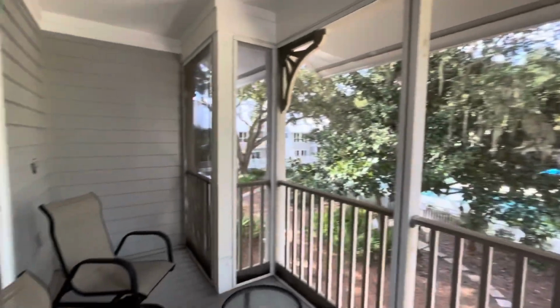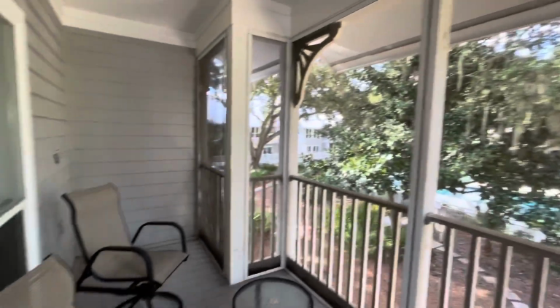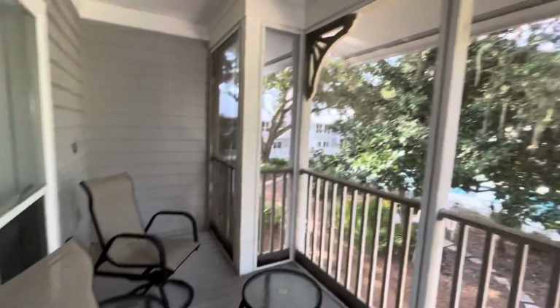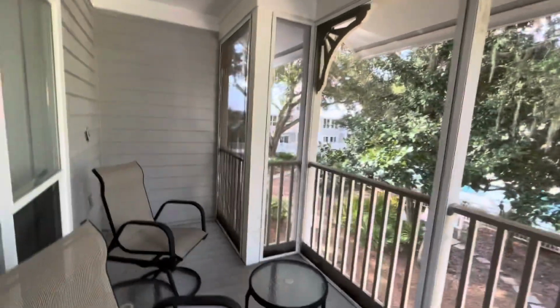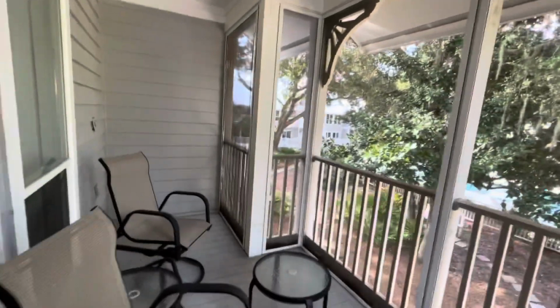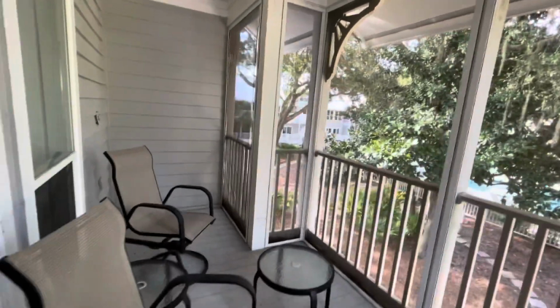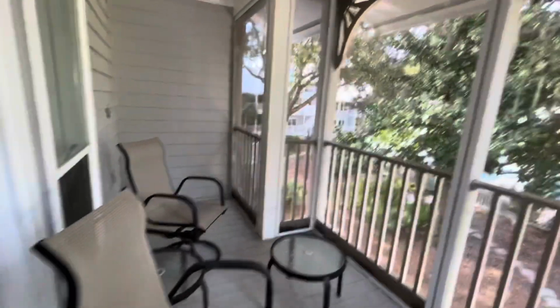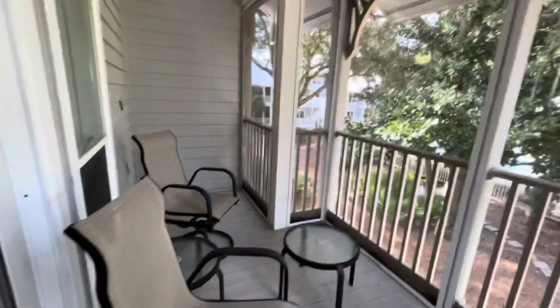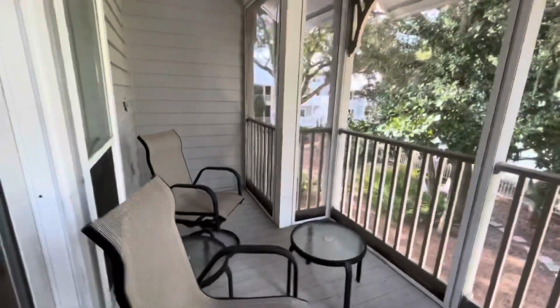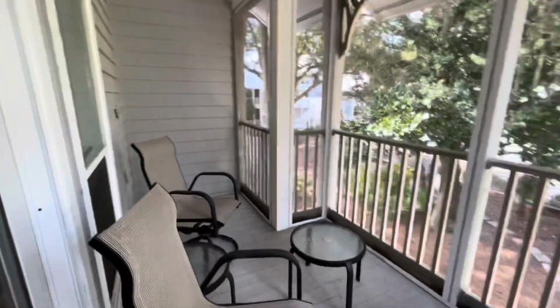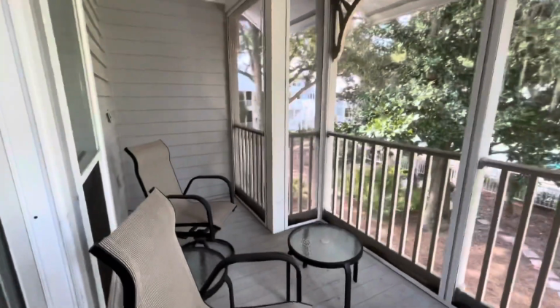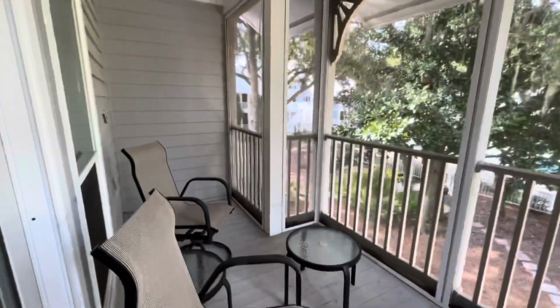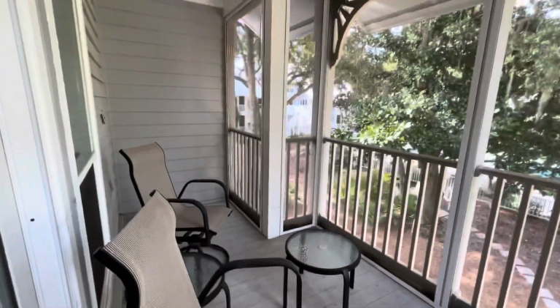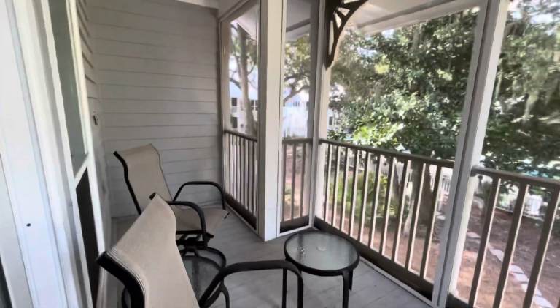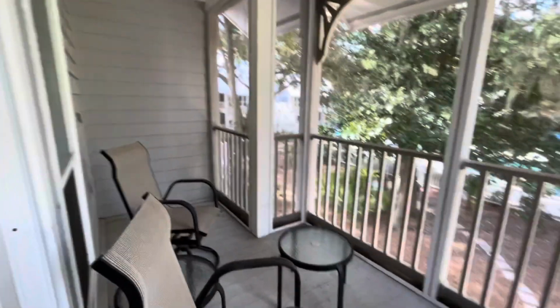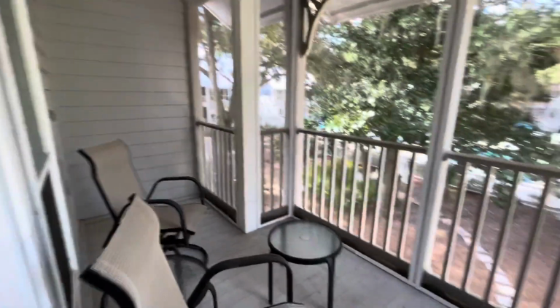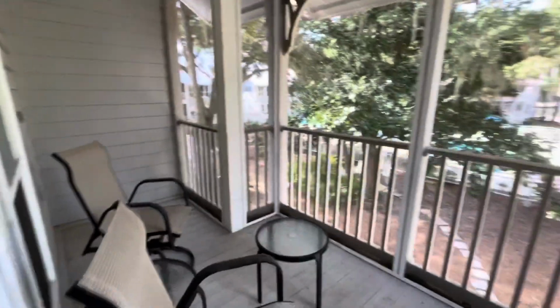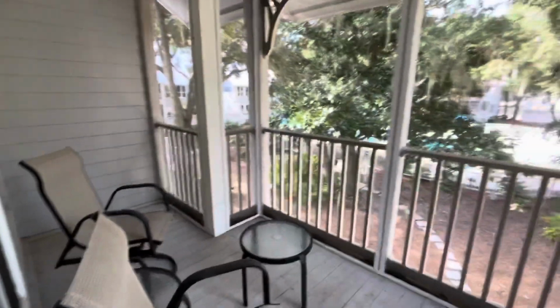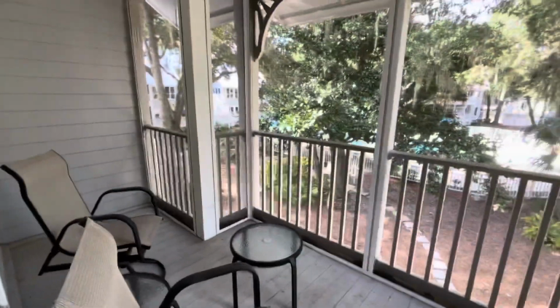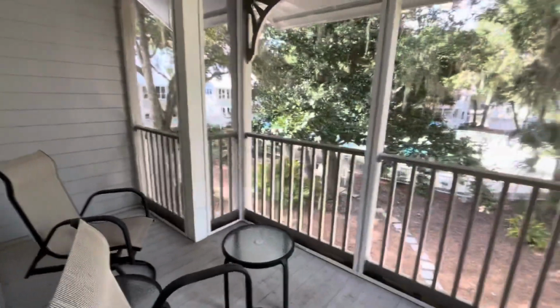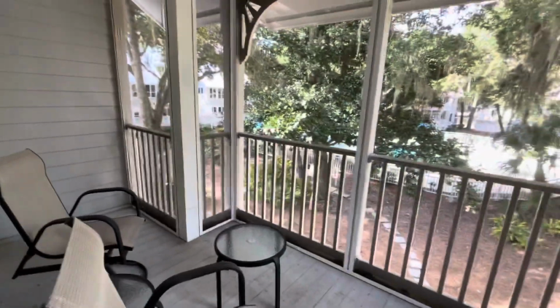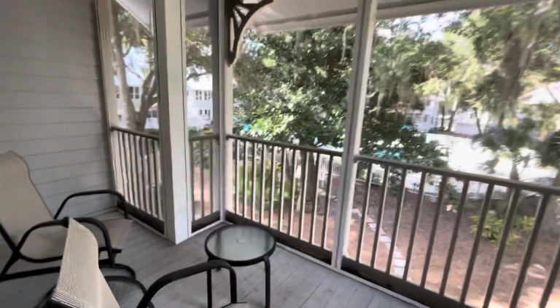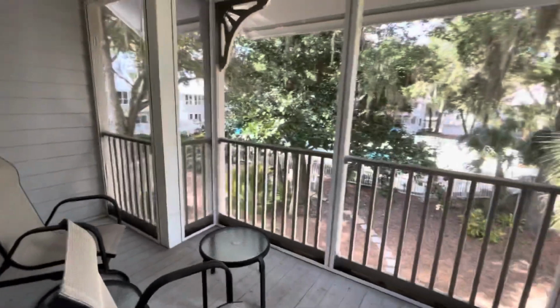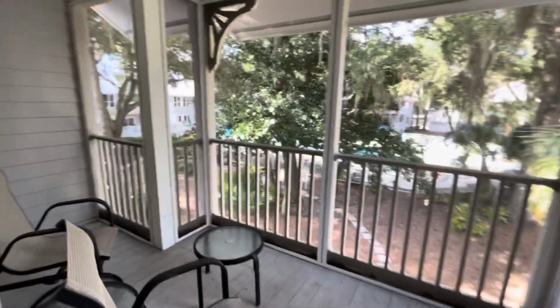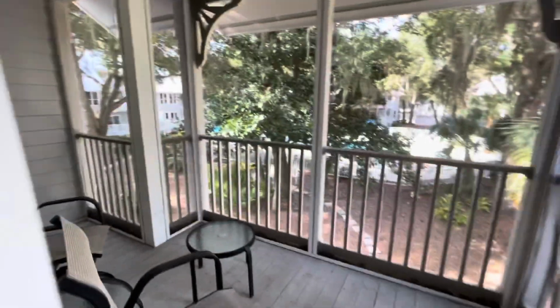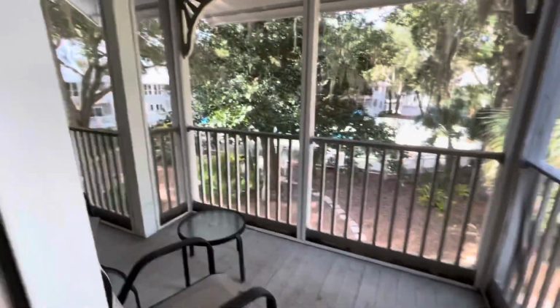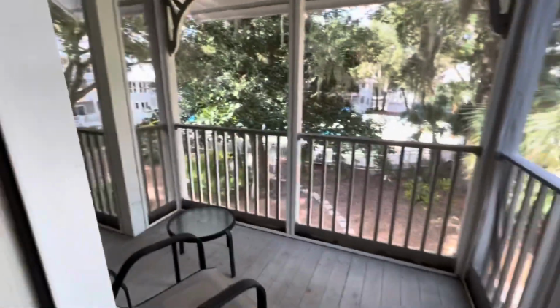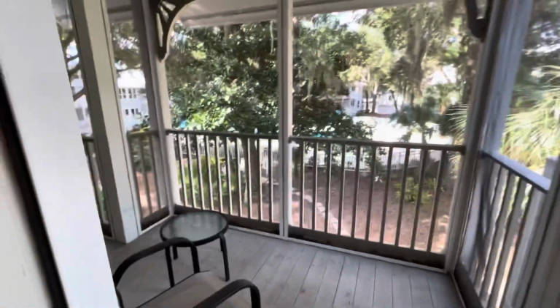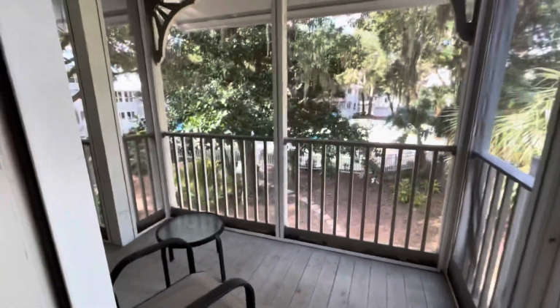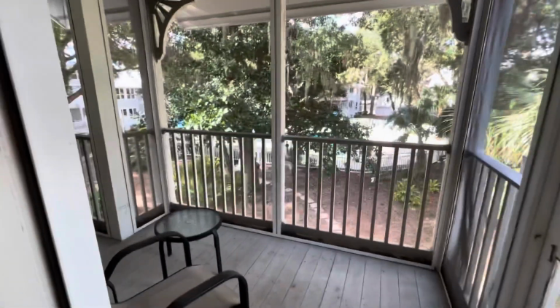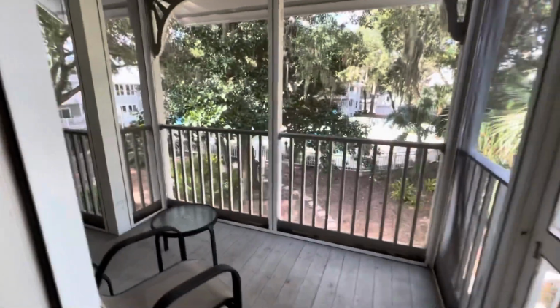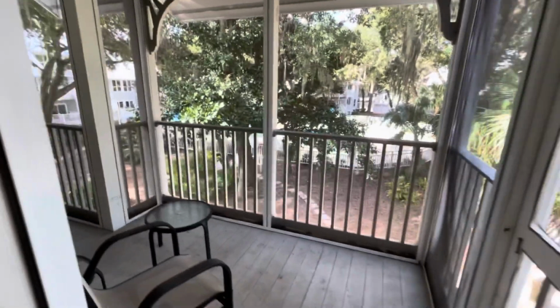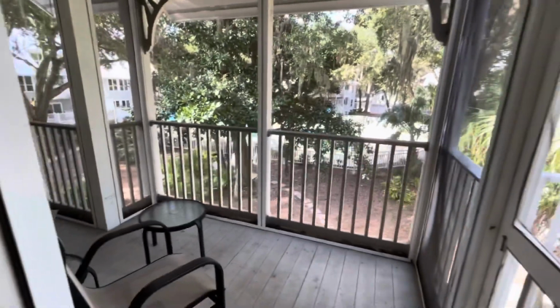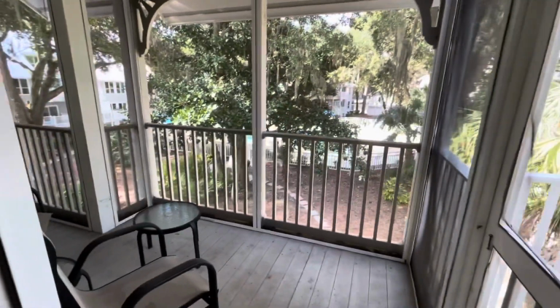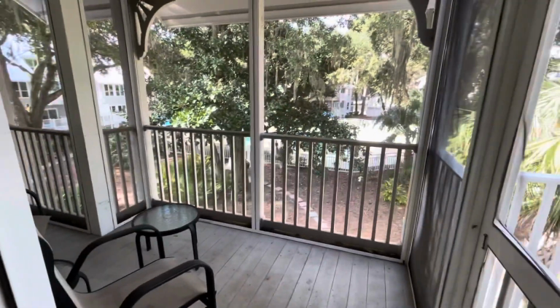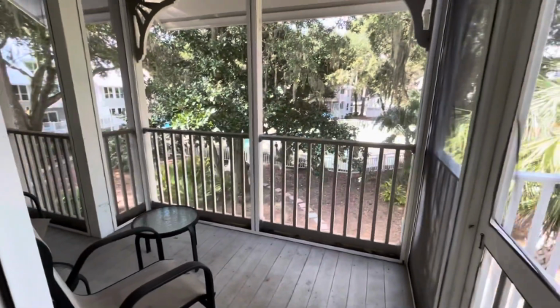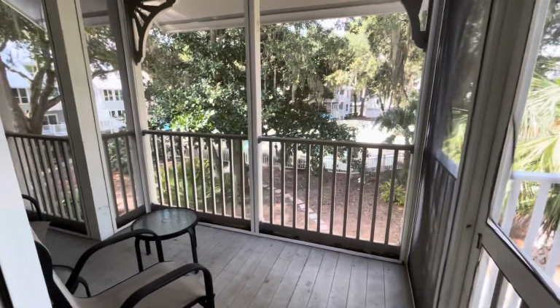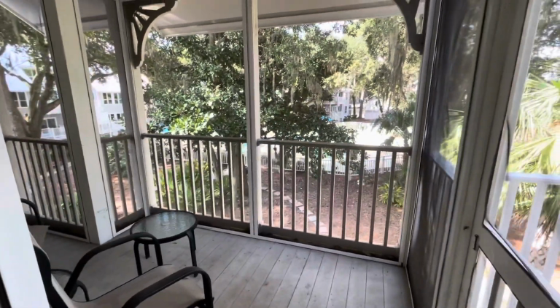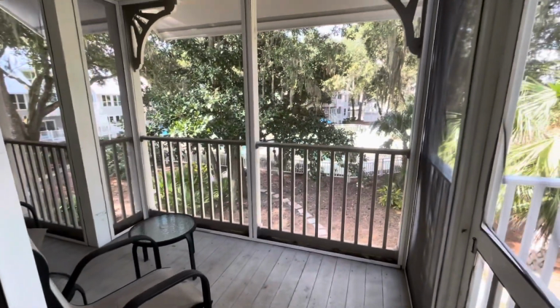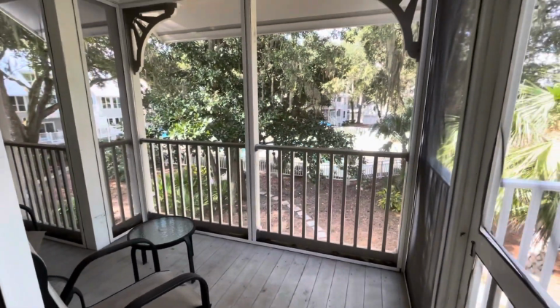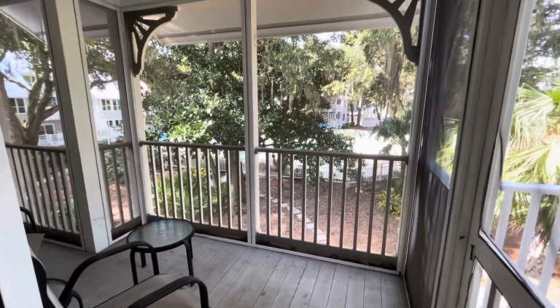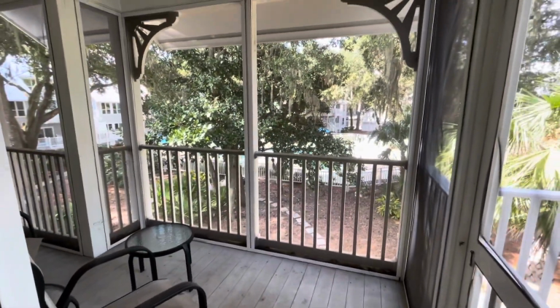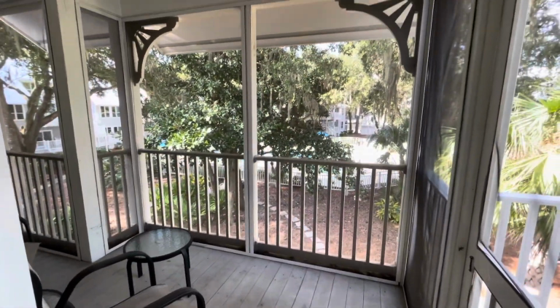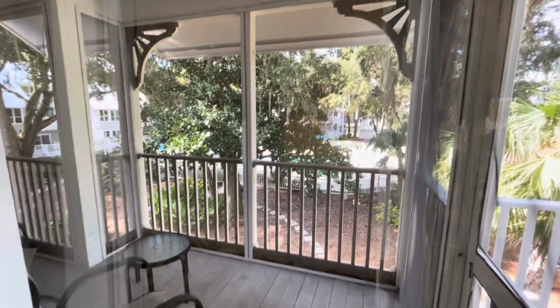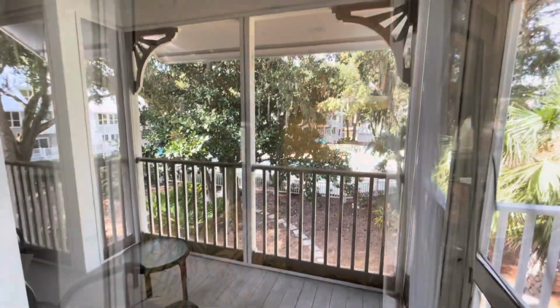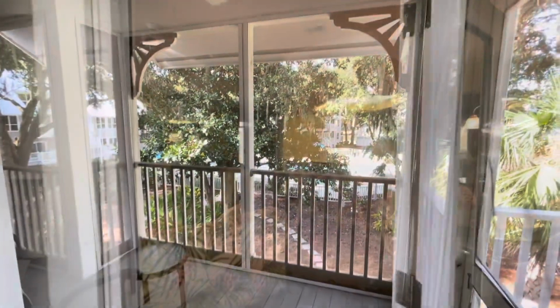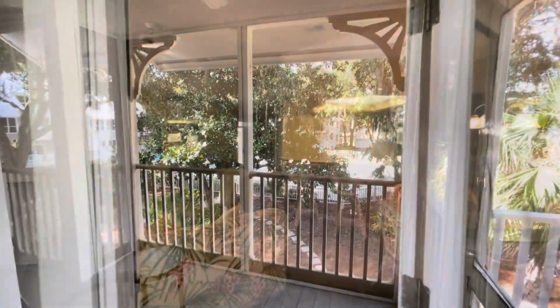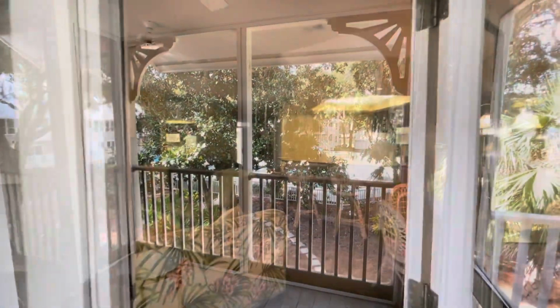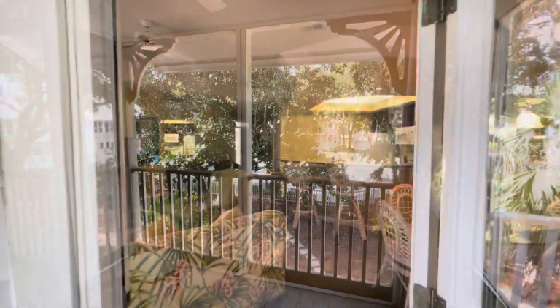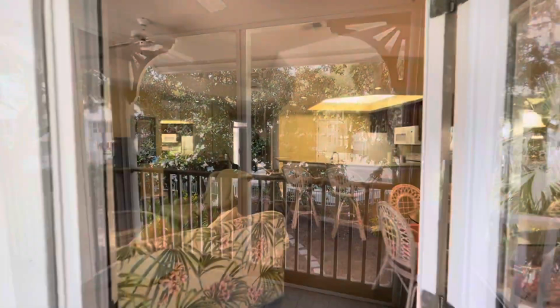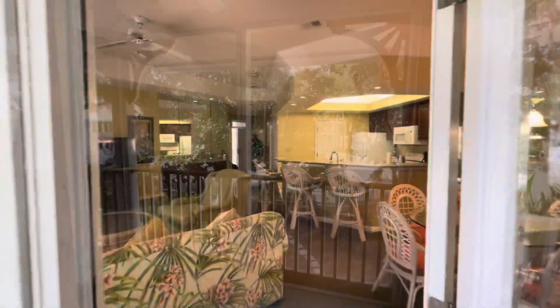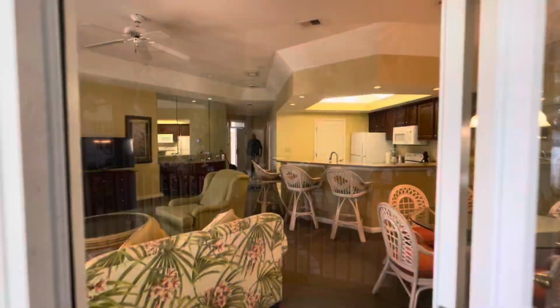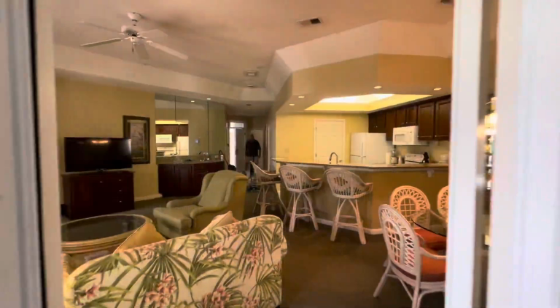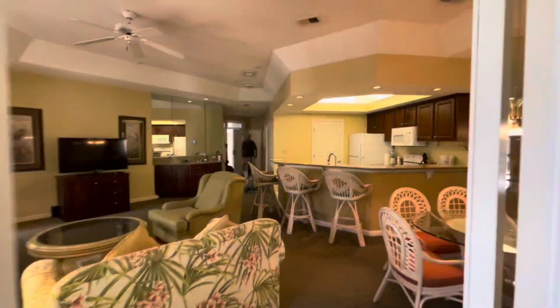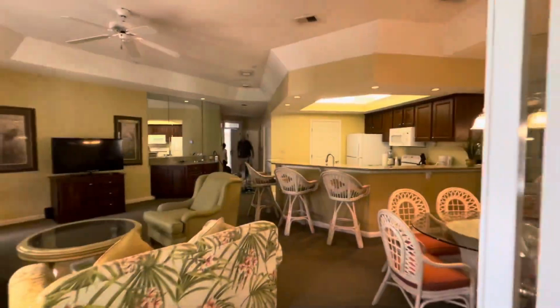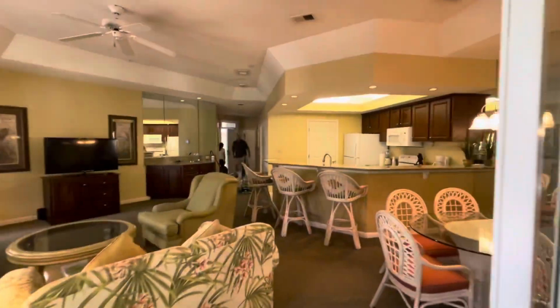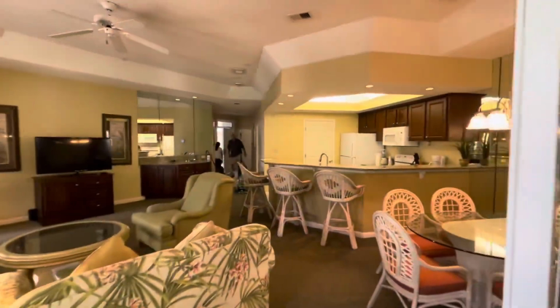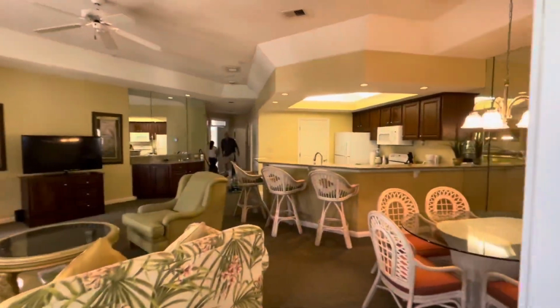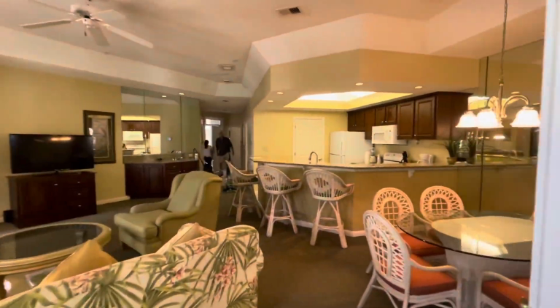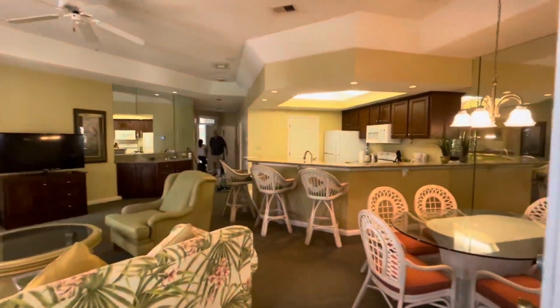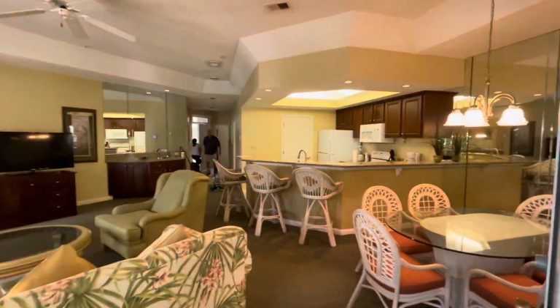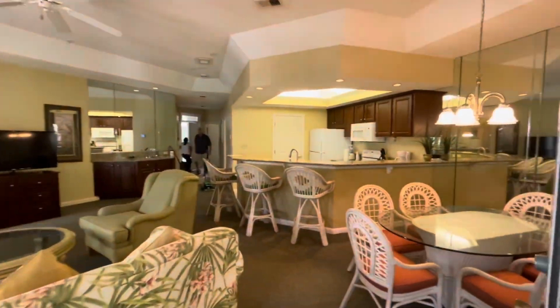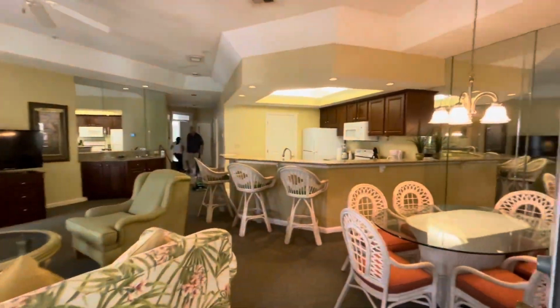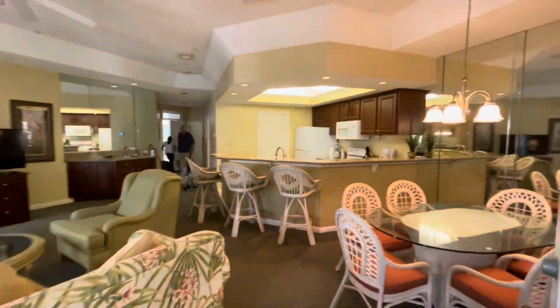Here I am on the covered screened porch. I am on the right.